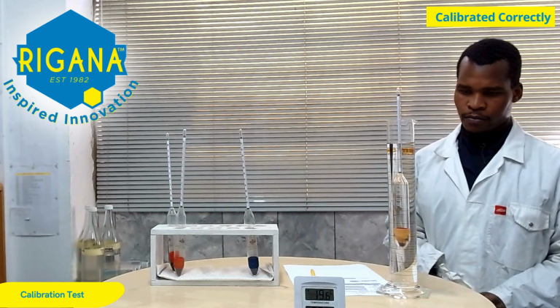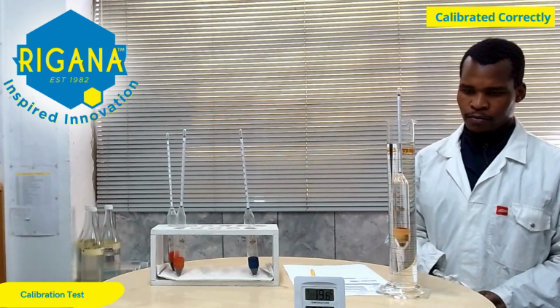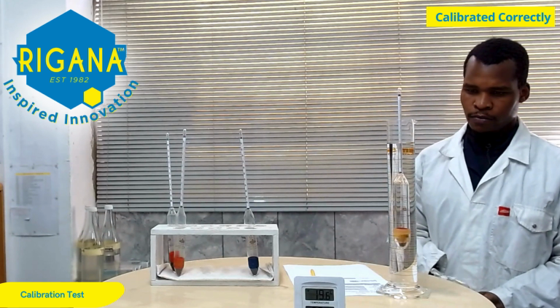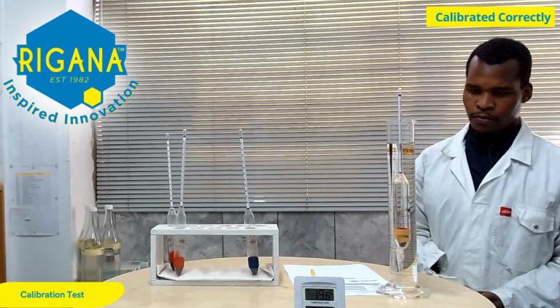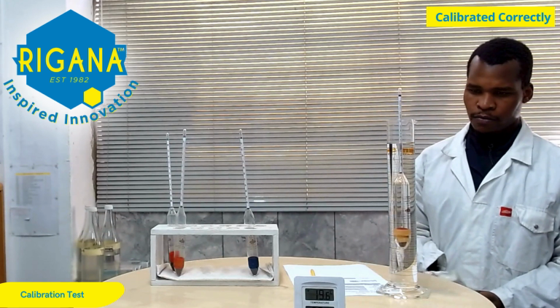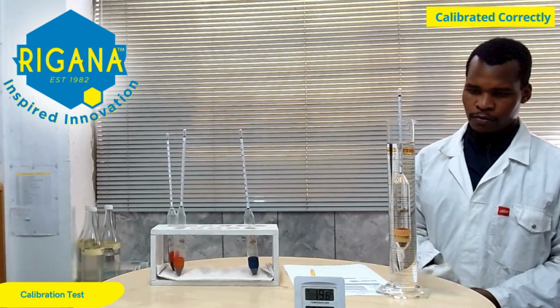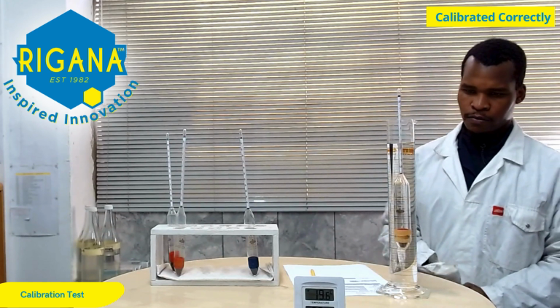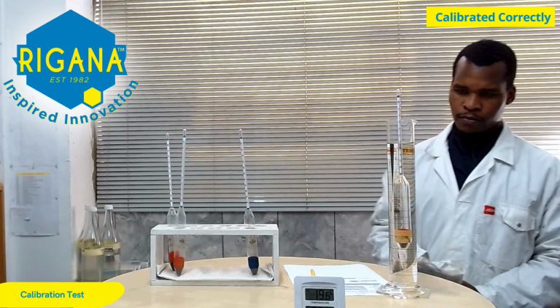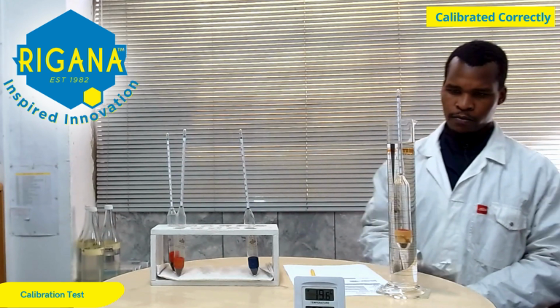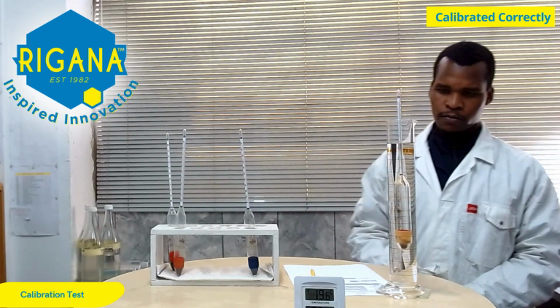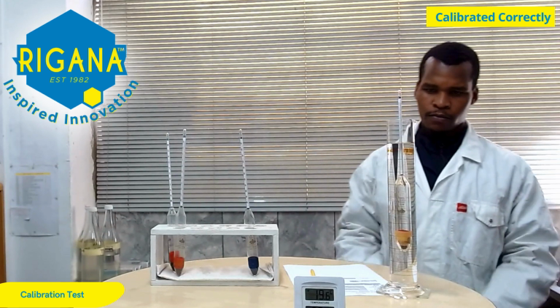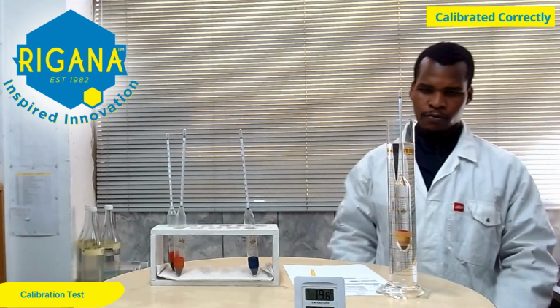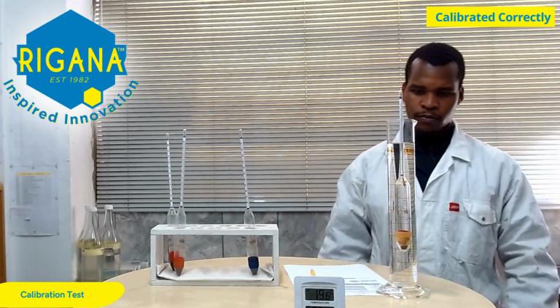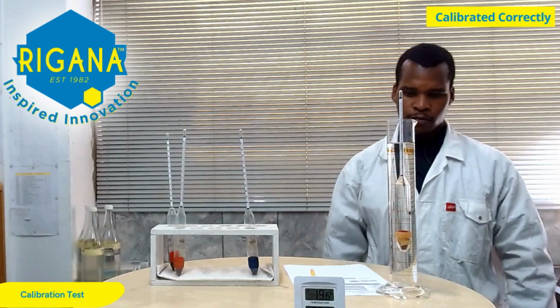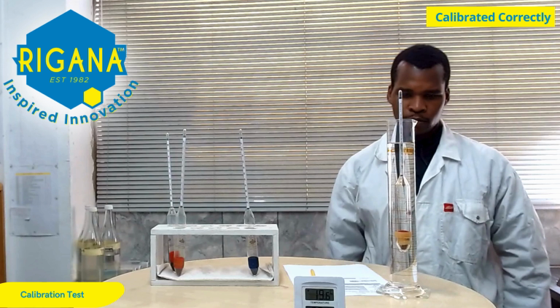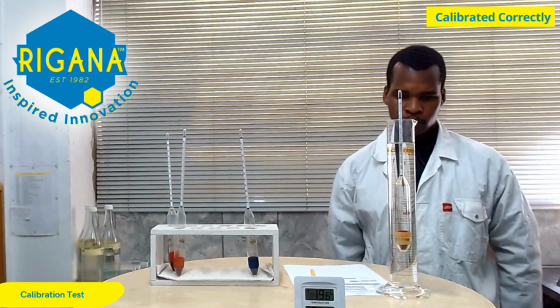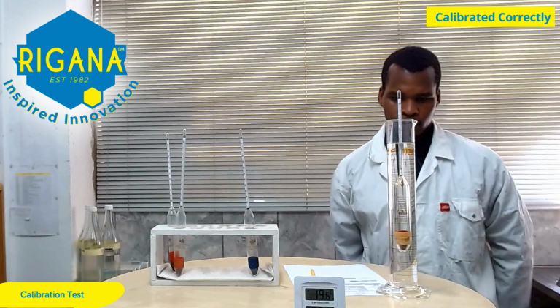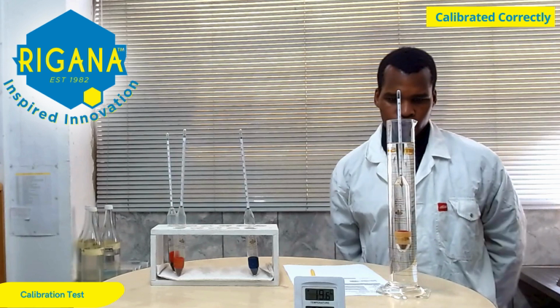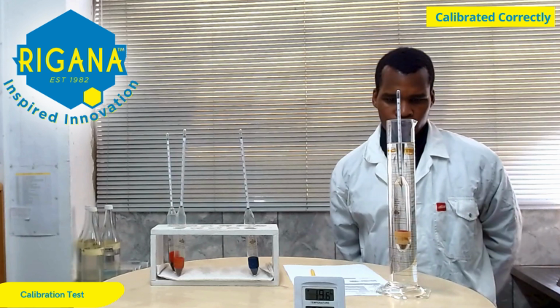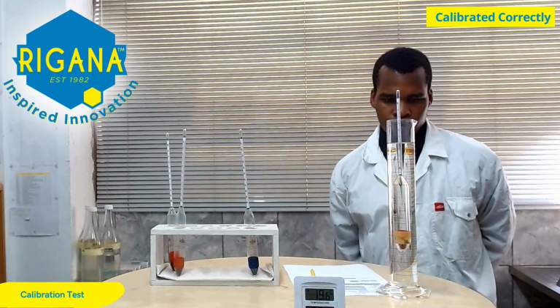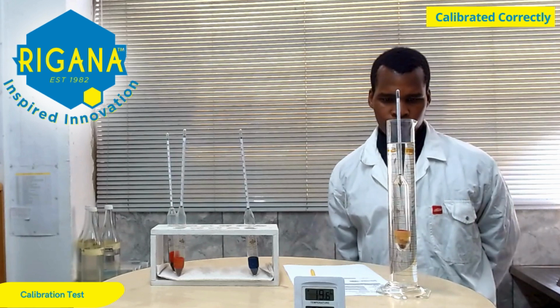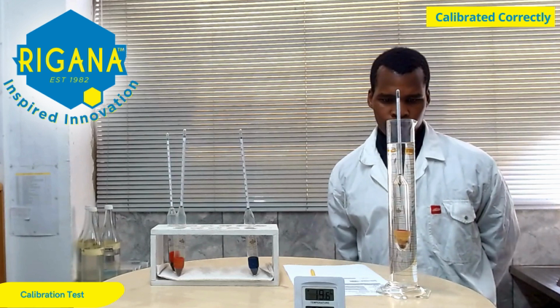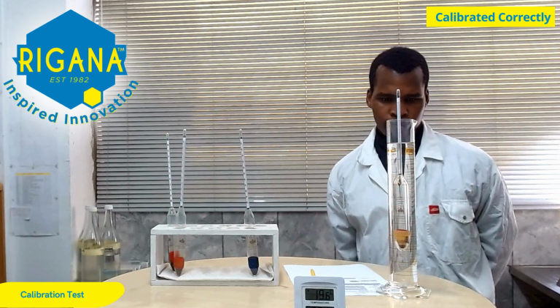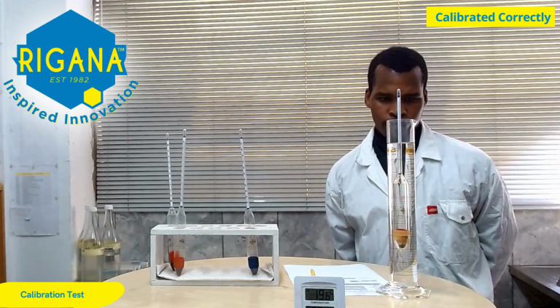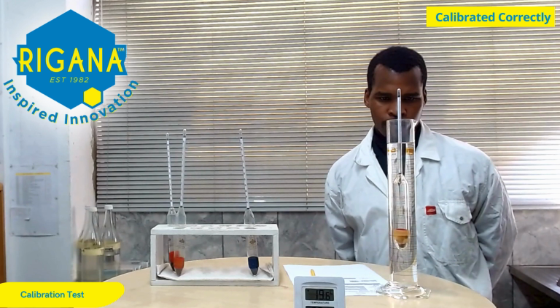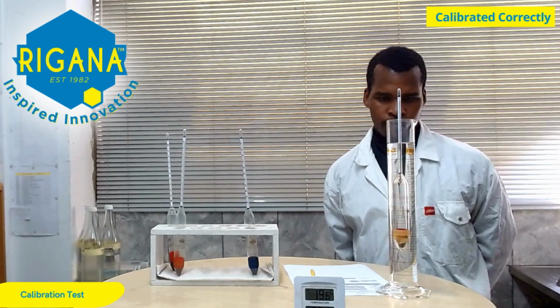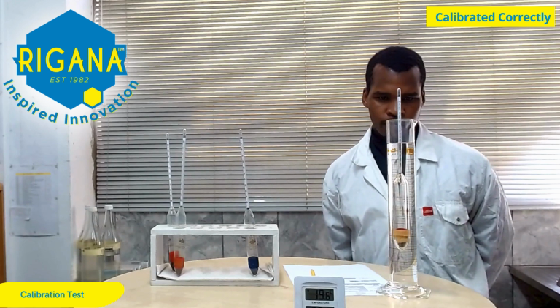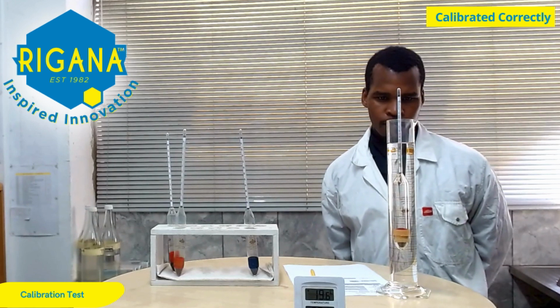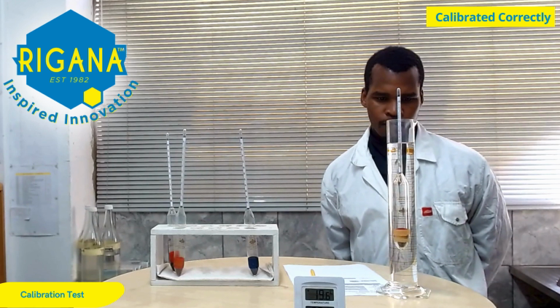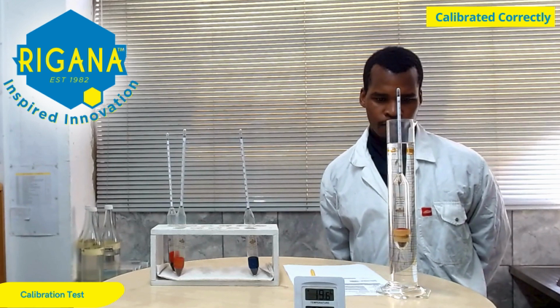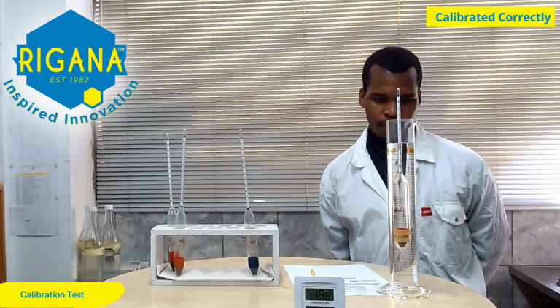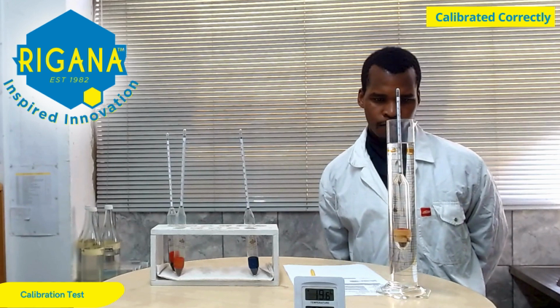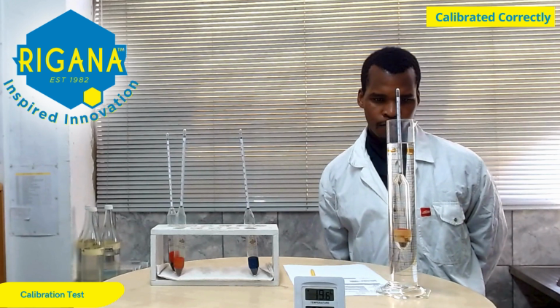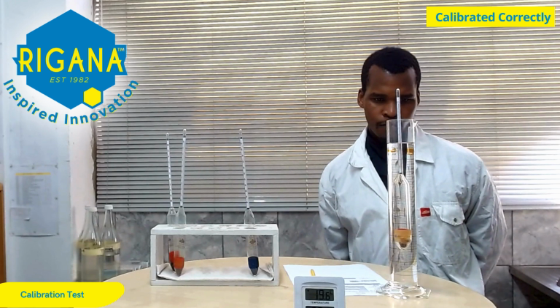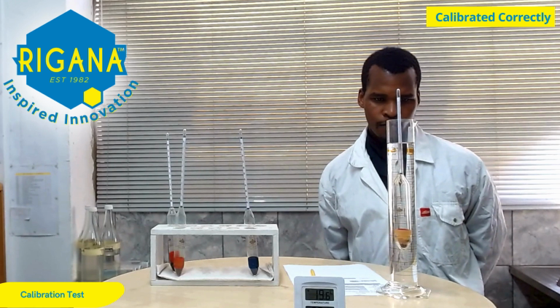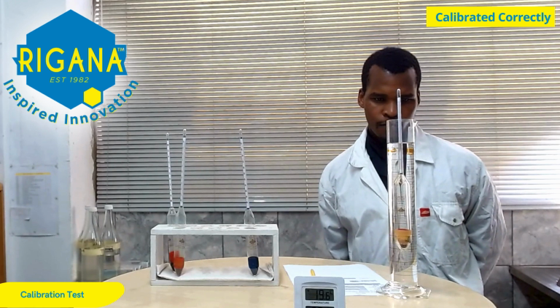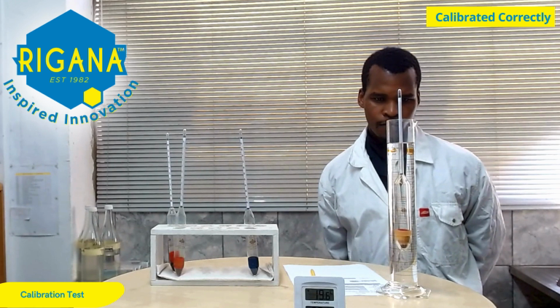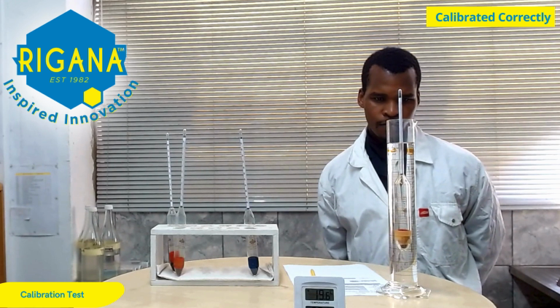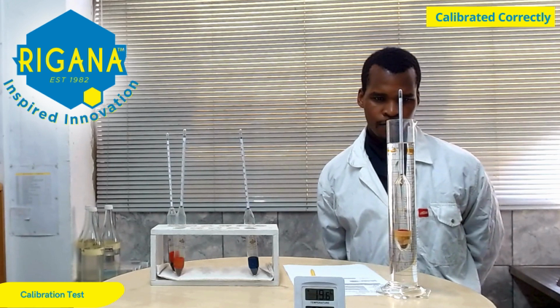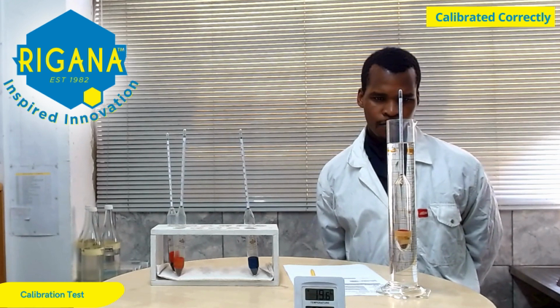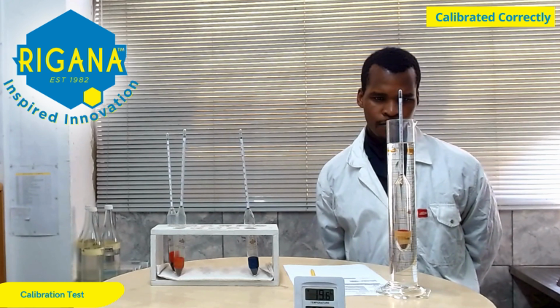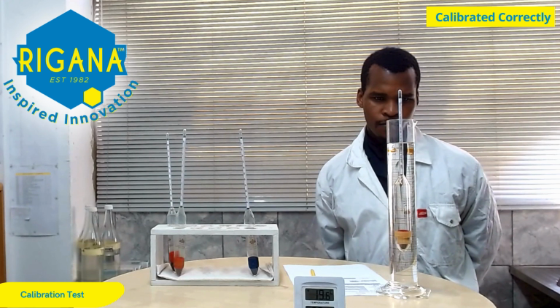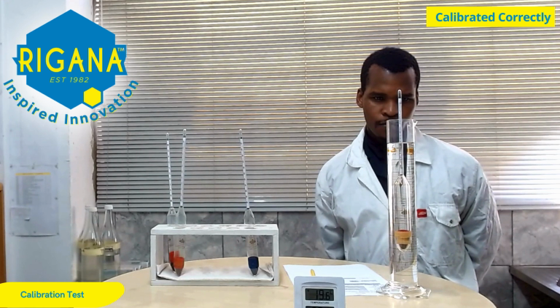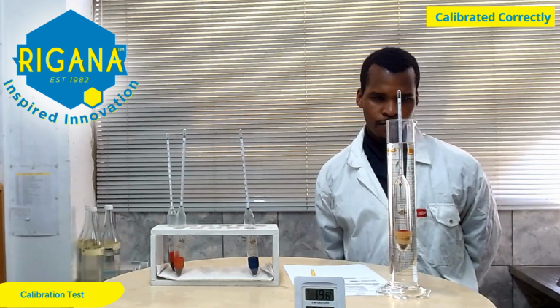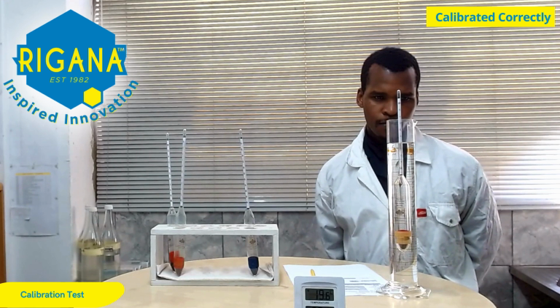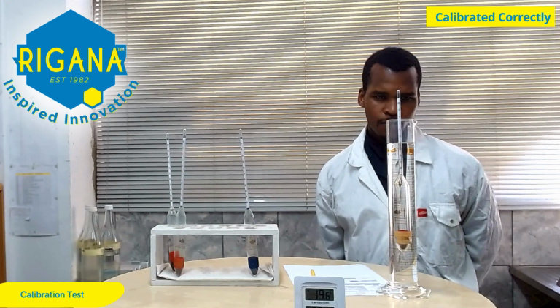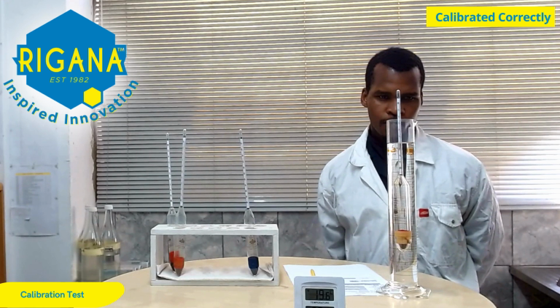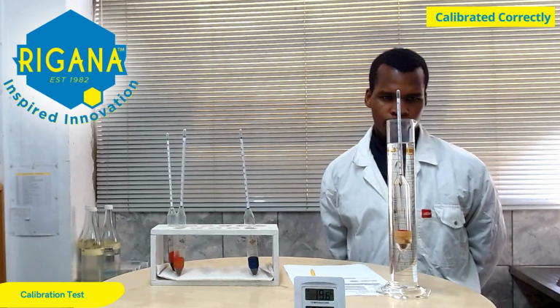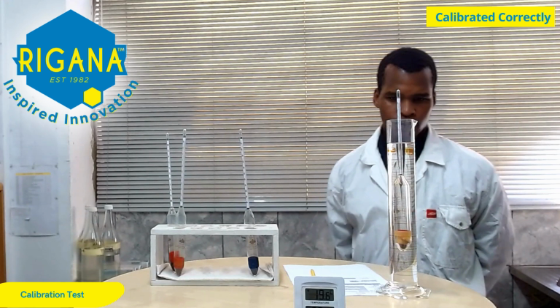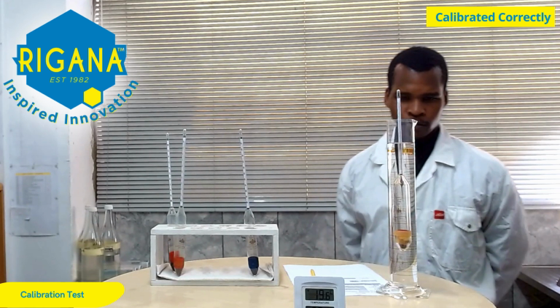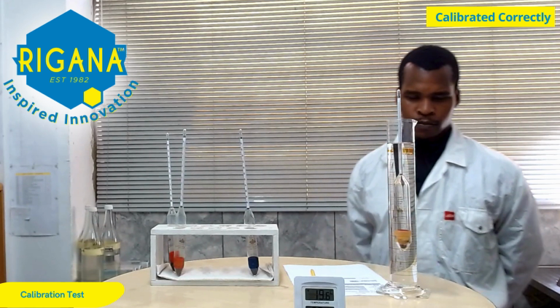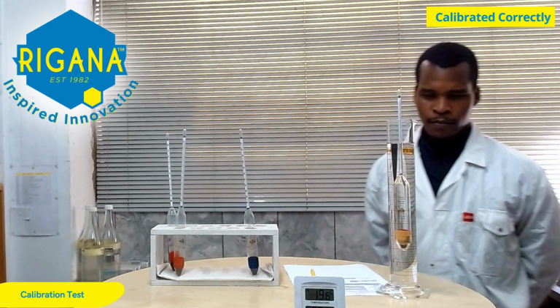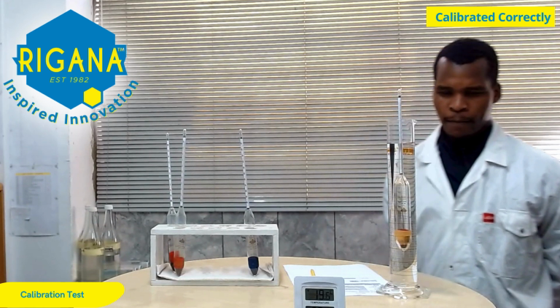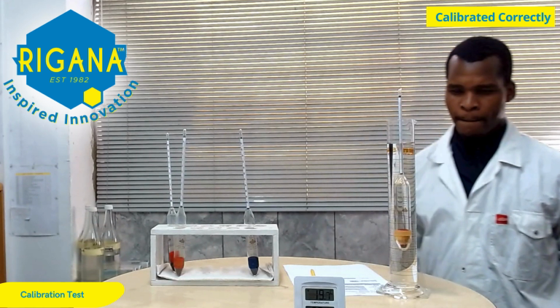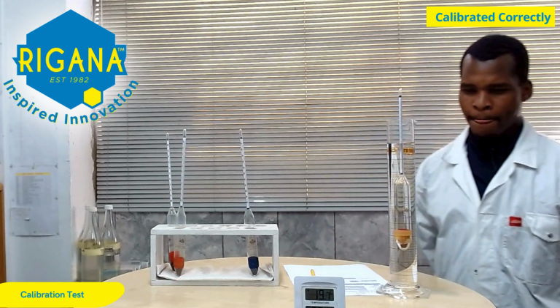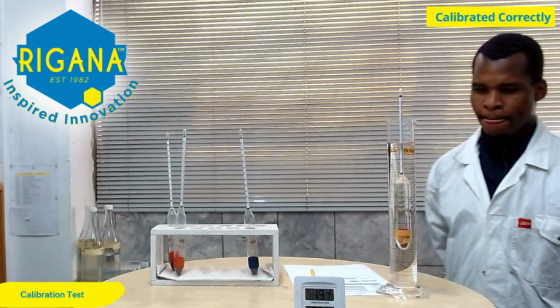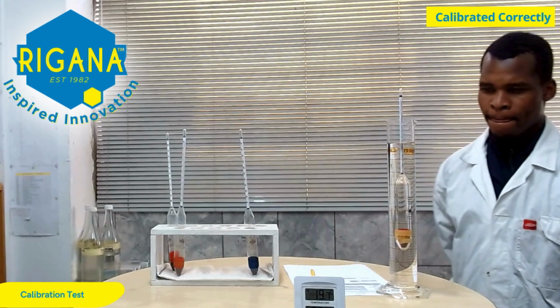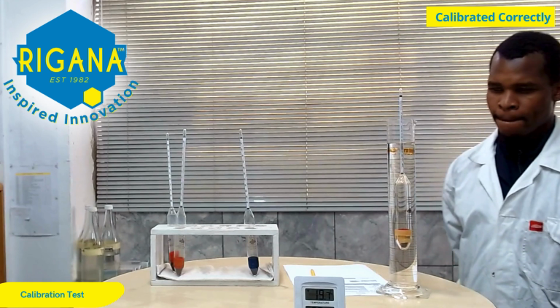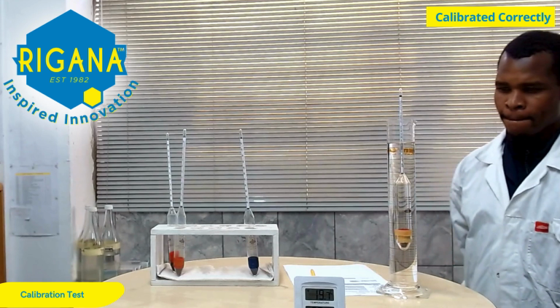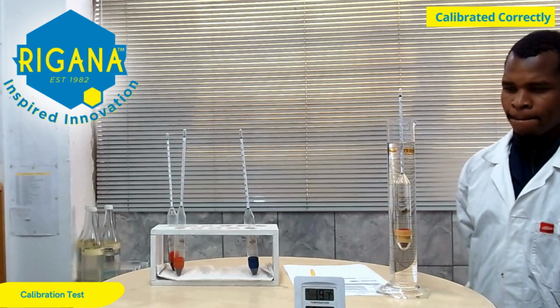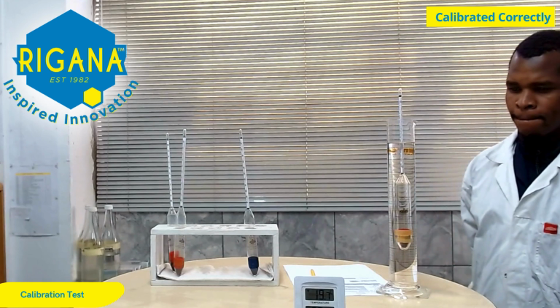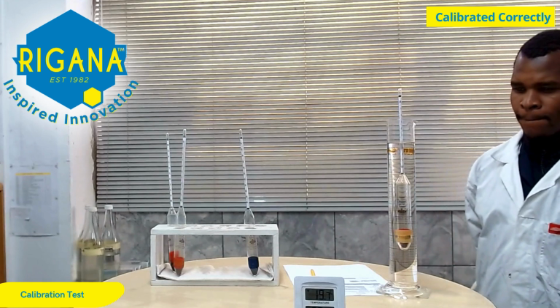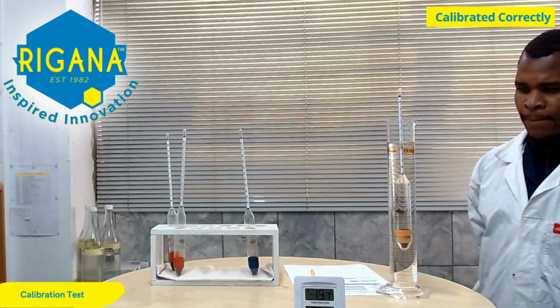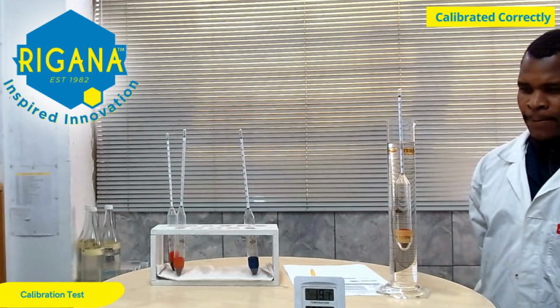The results are documented on the job sheet during the process and will be recorded on the calibration certificate once the test is completed.